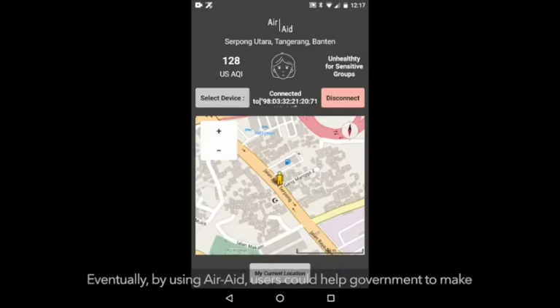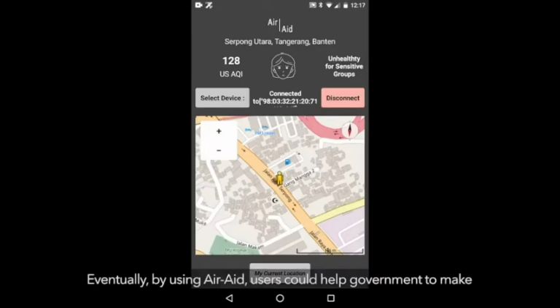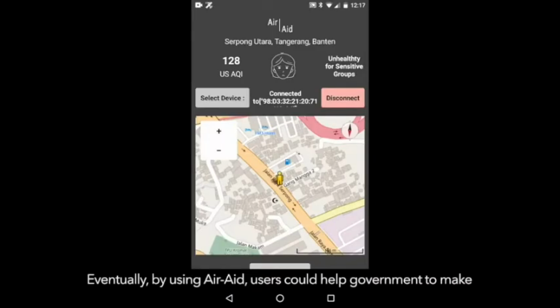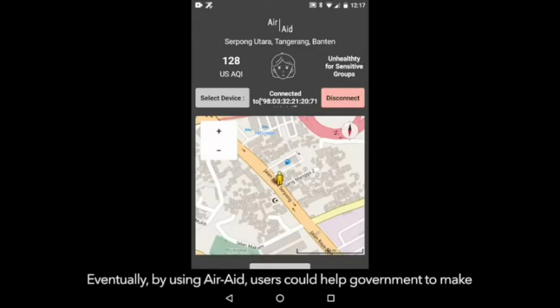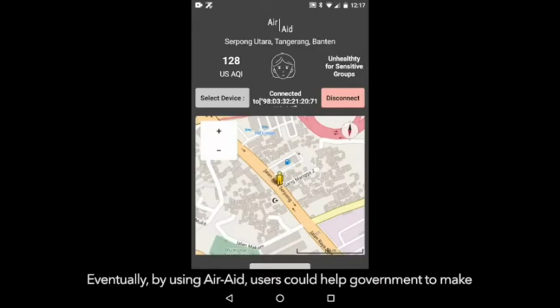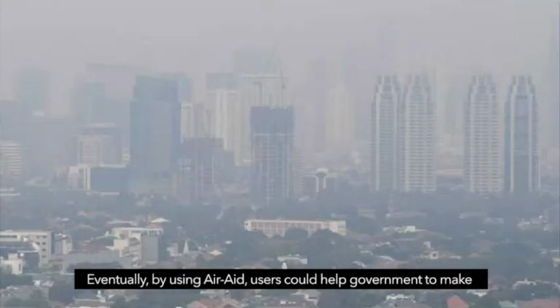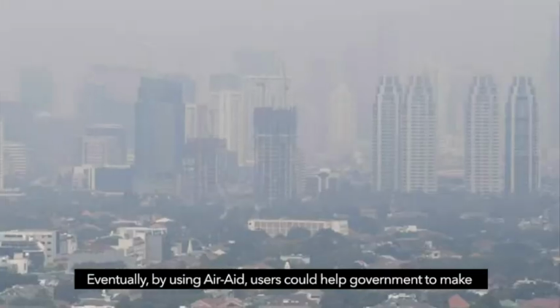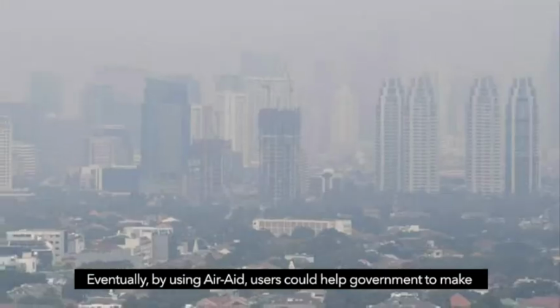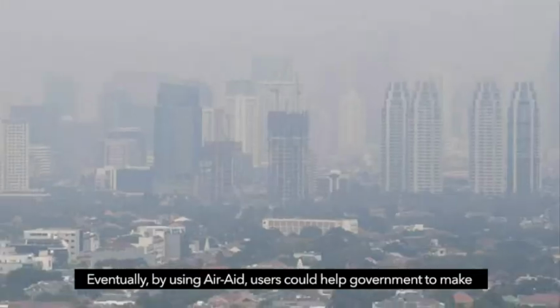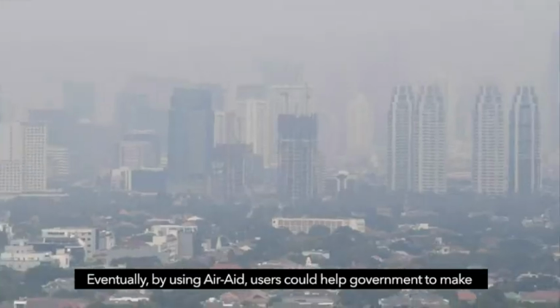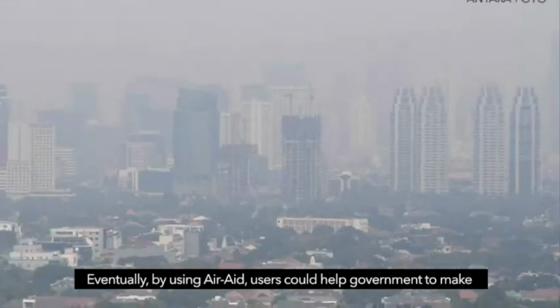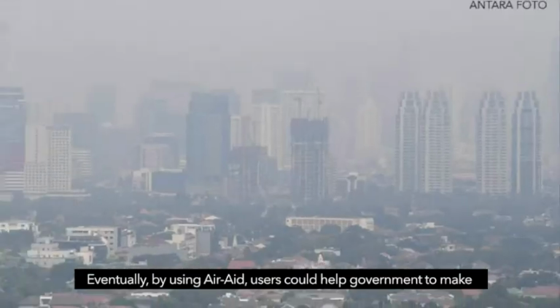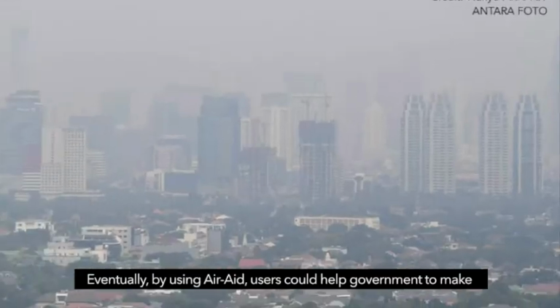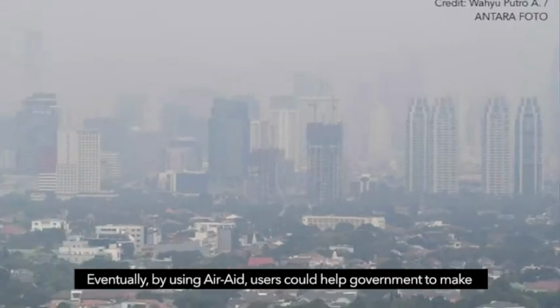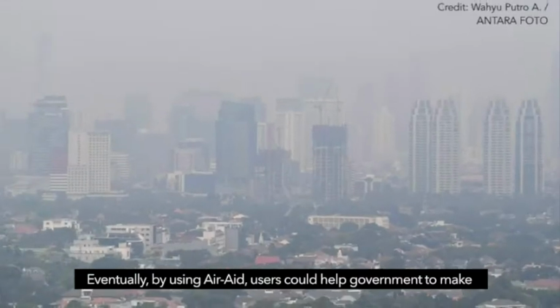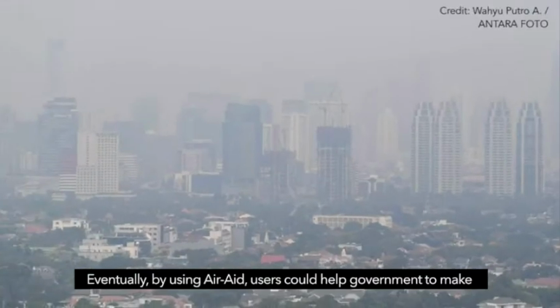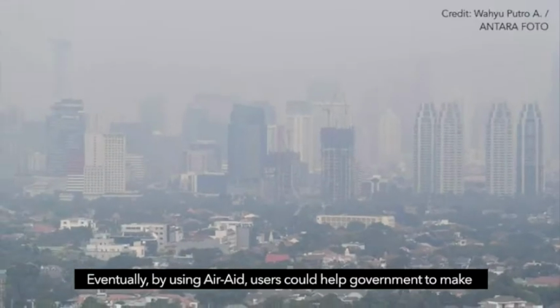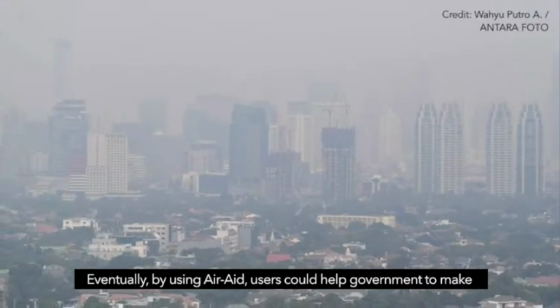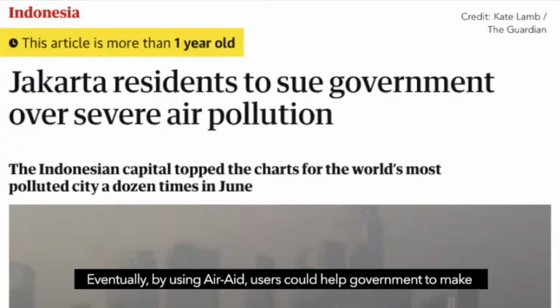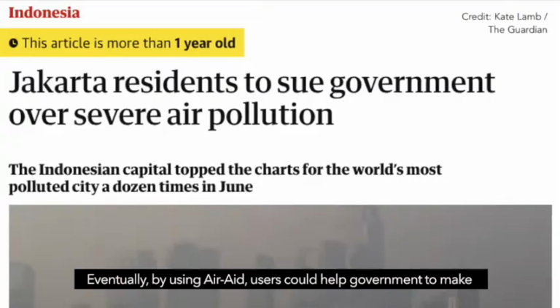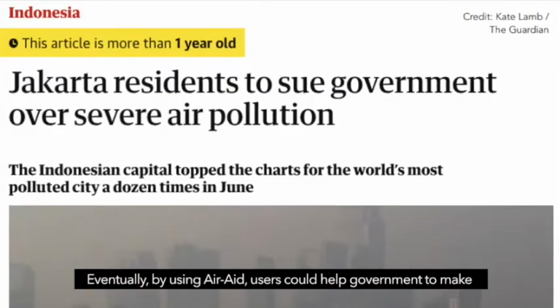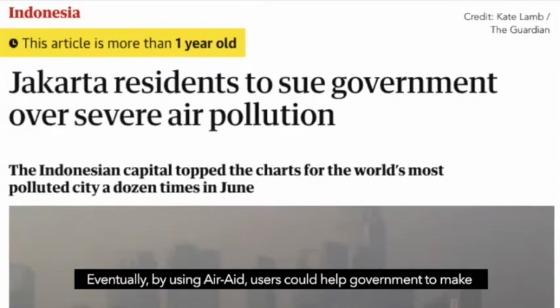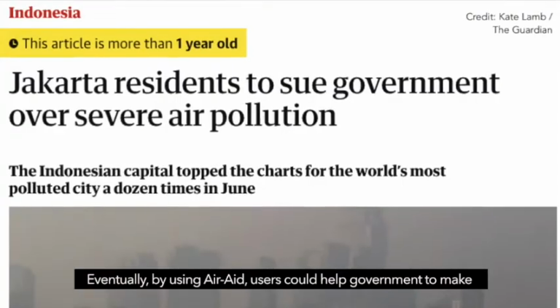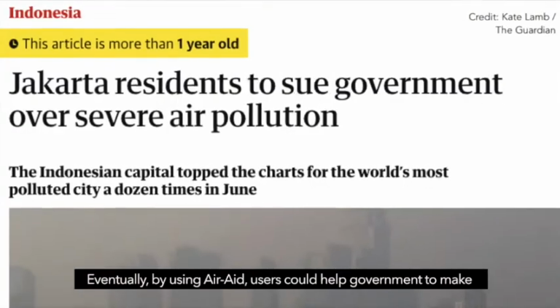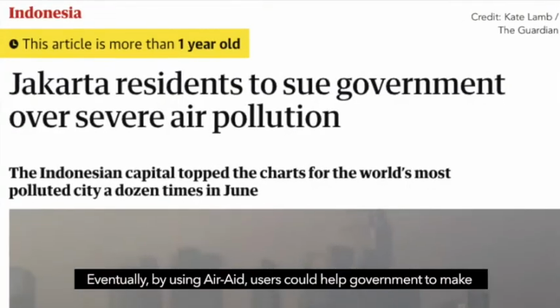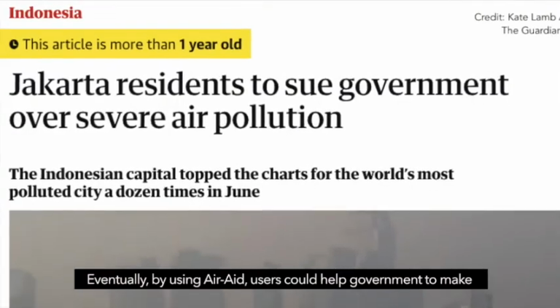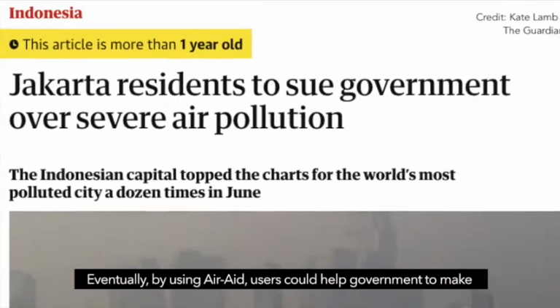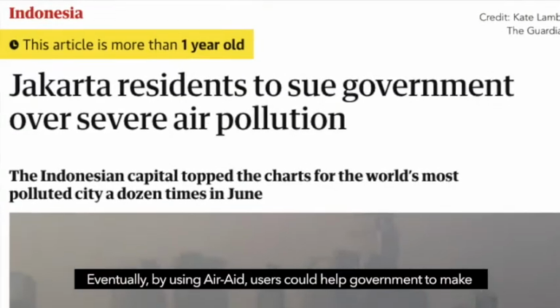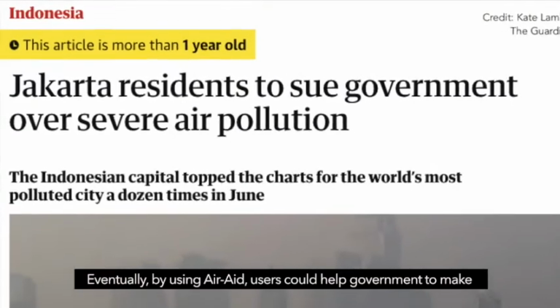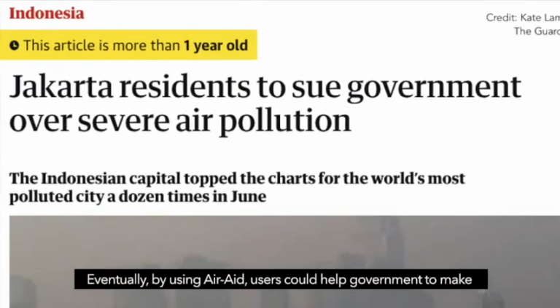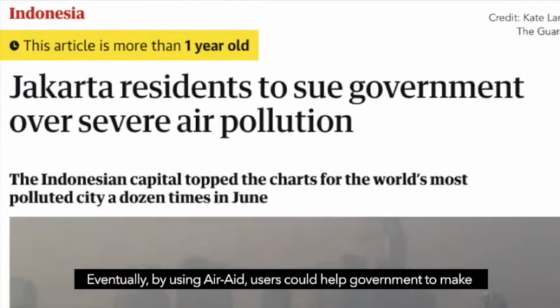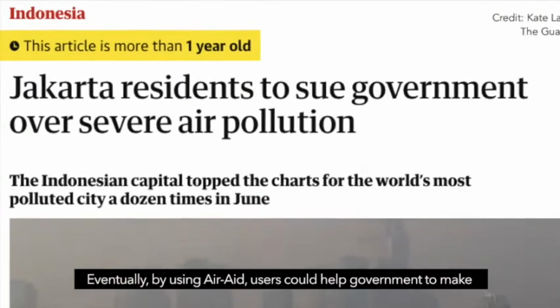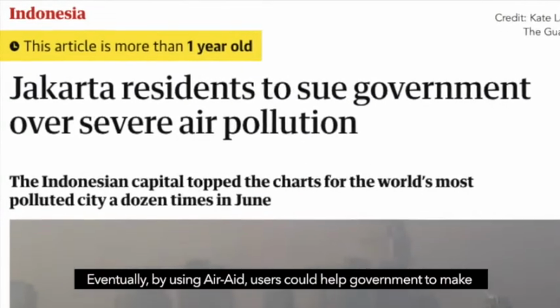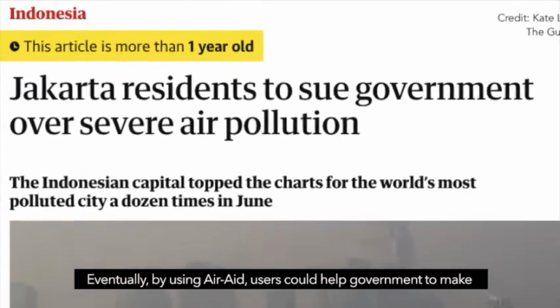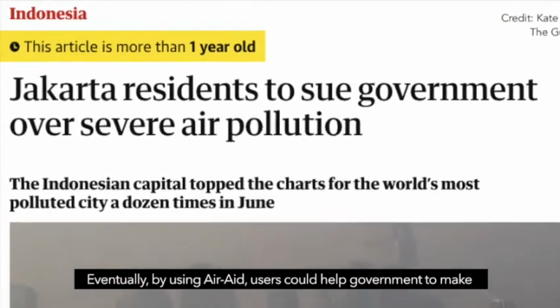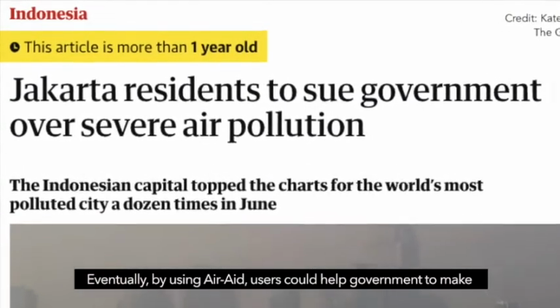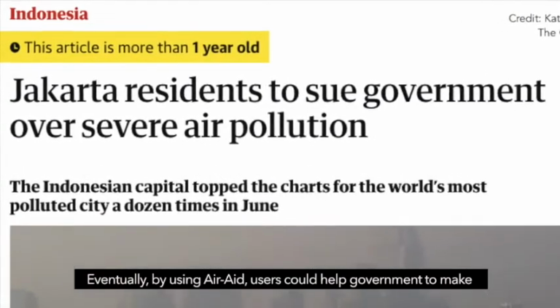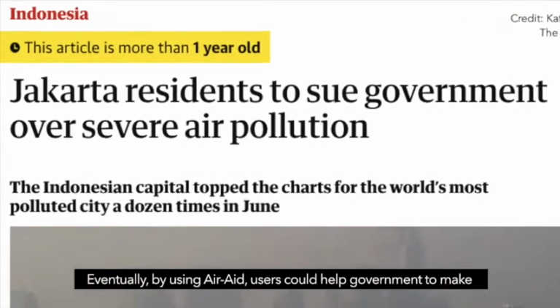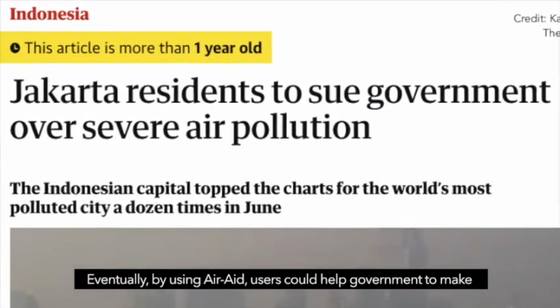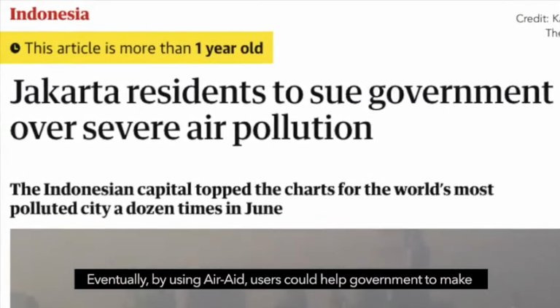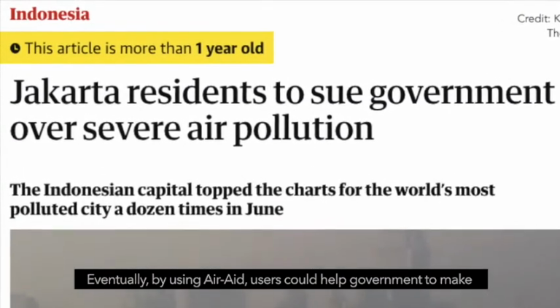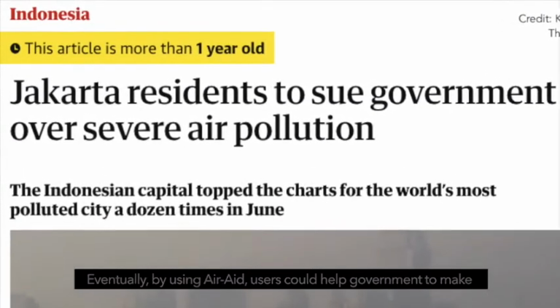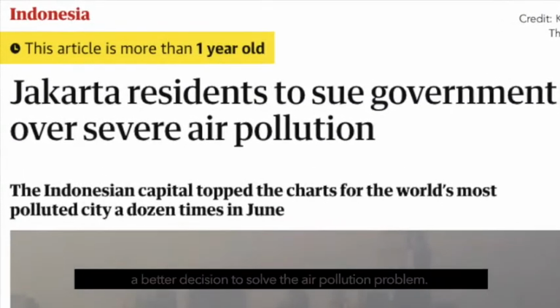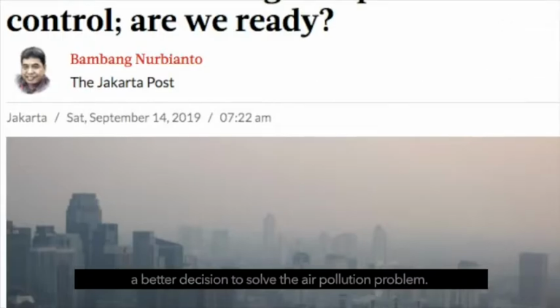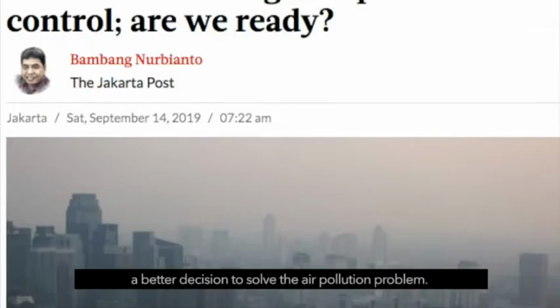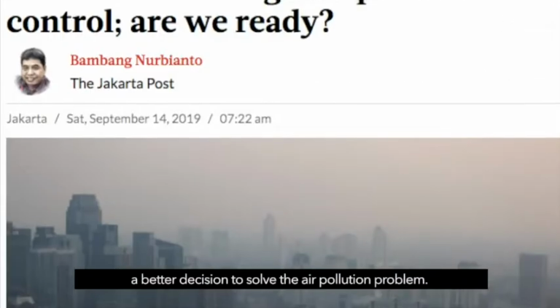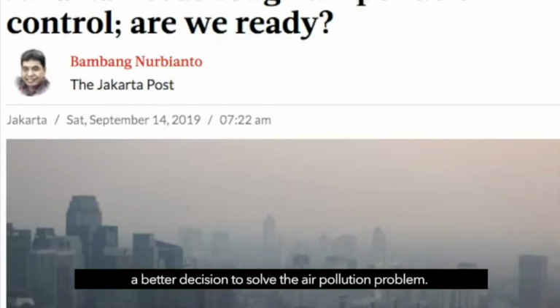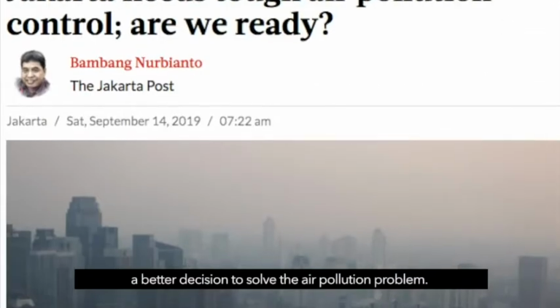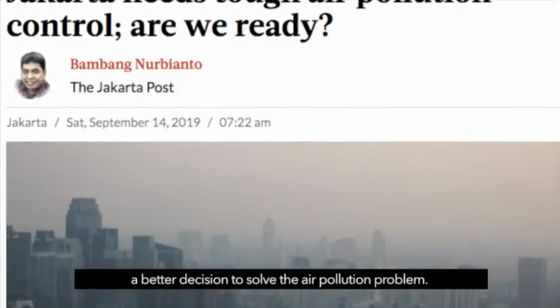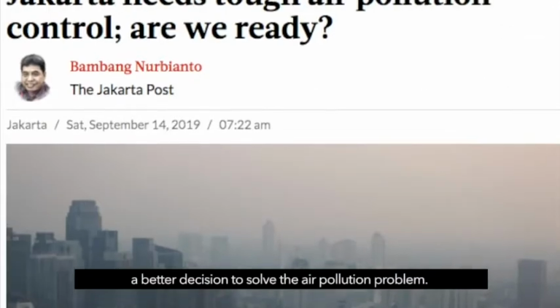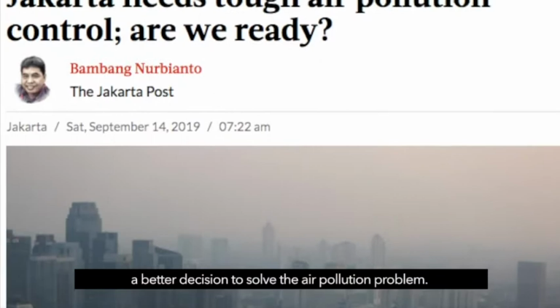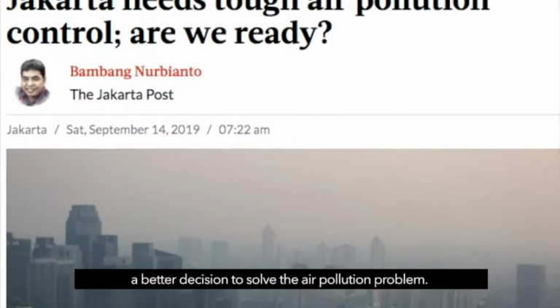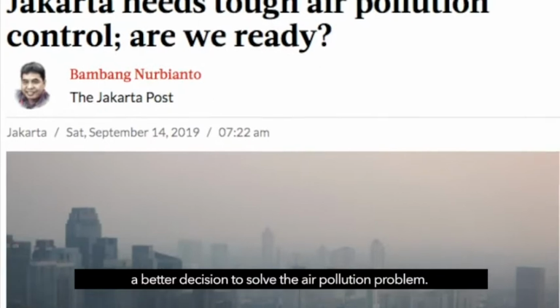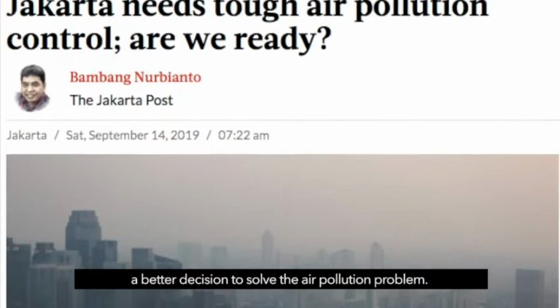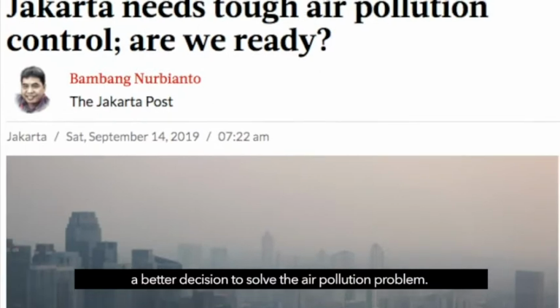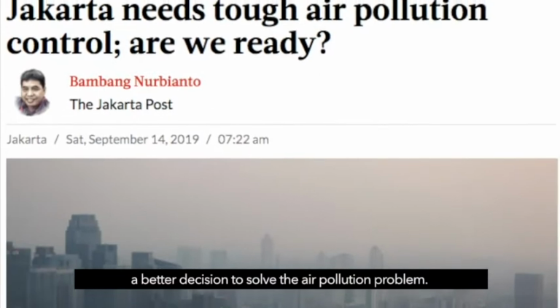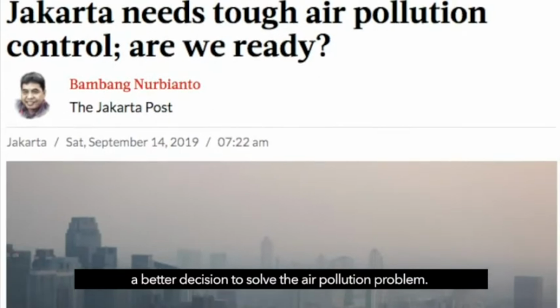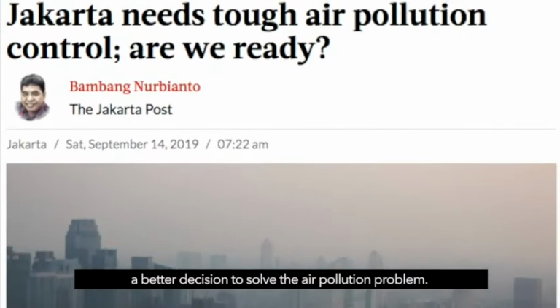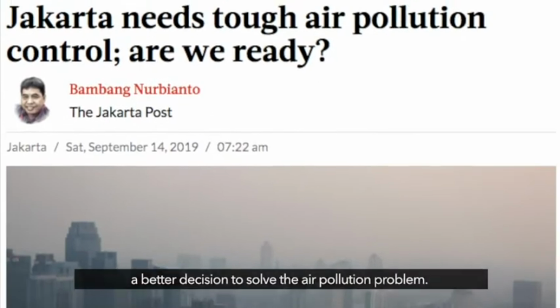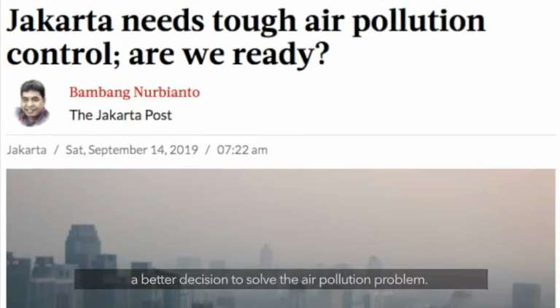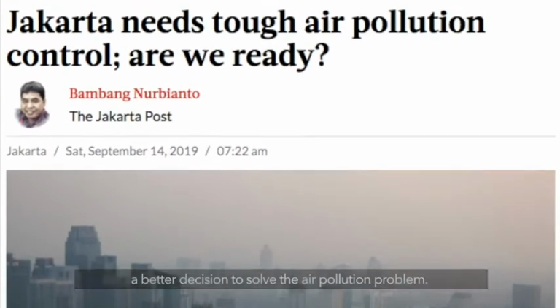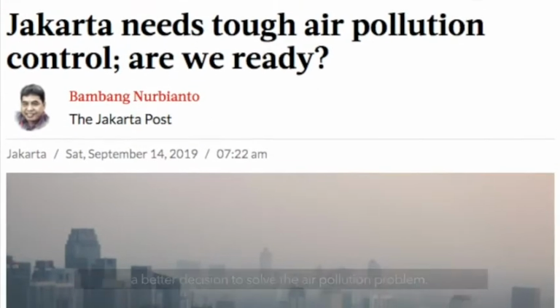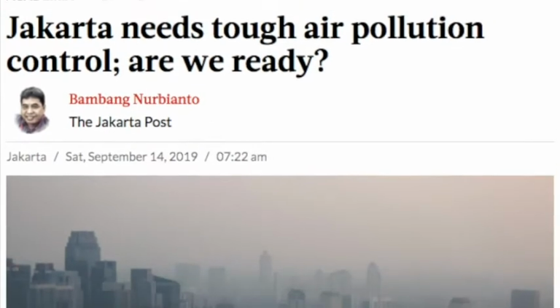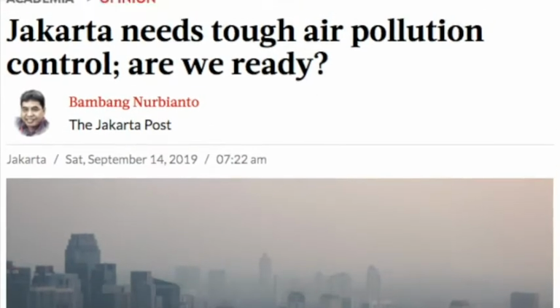Eventually, by using Air 8, users could help the government to make better decisions to solve the air pollution problem.